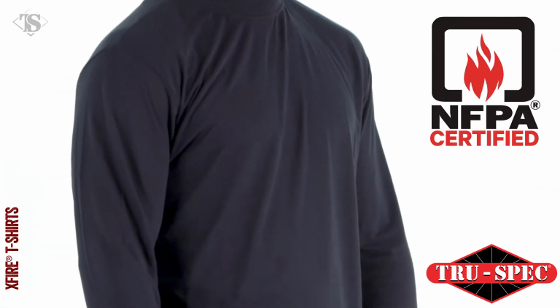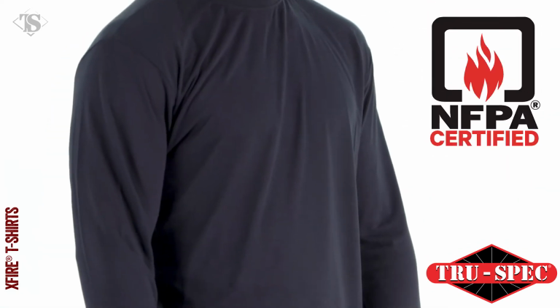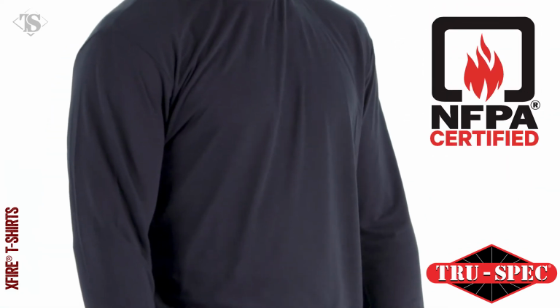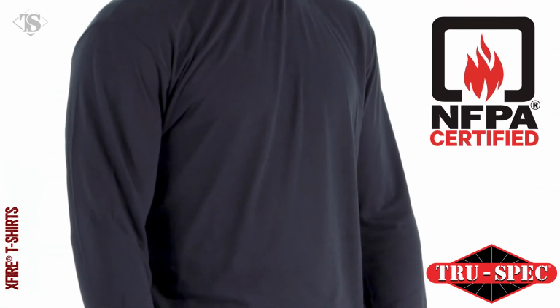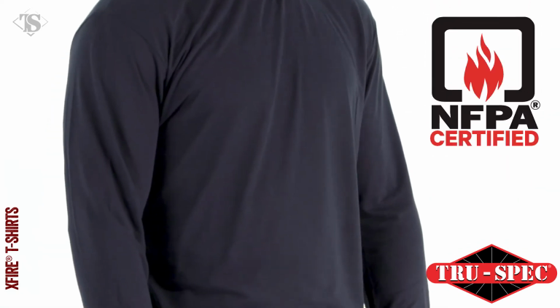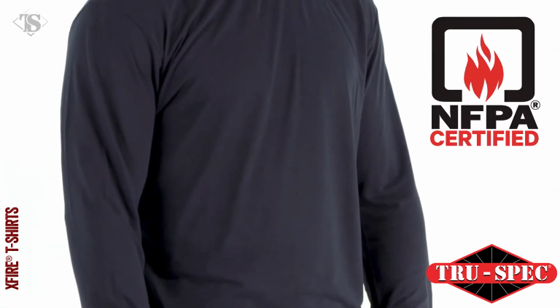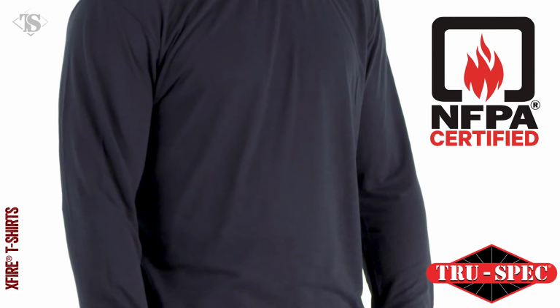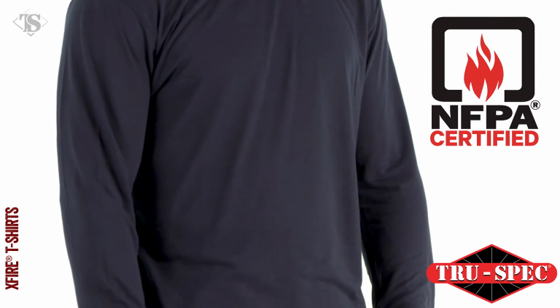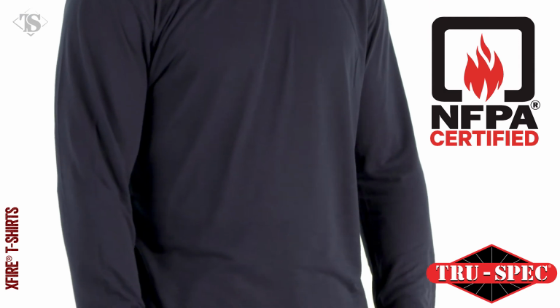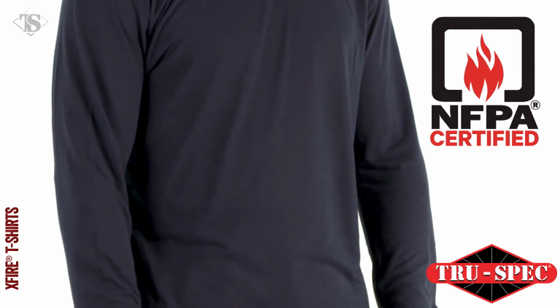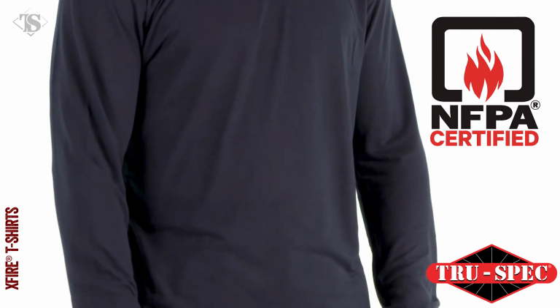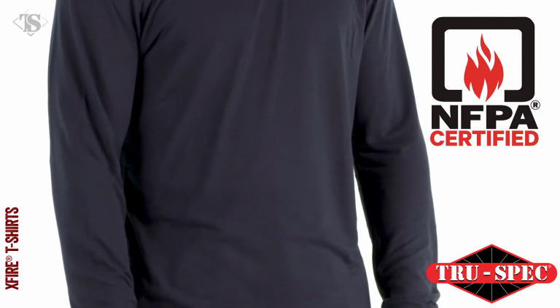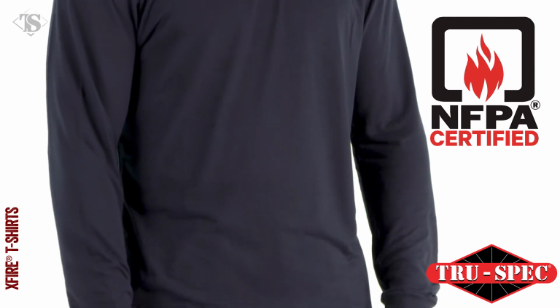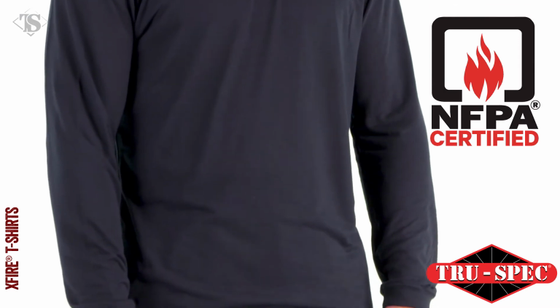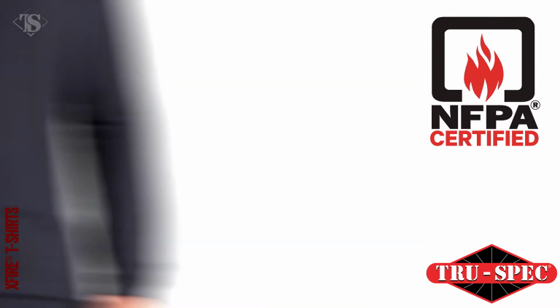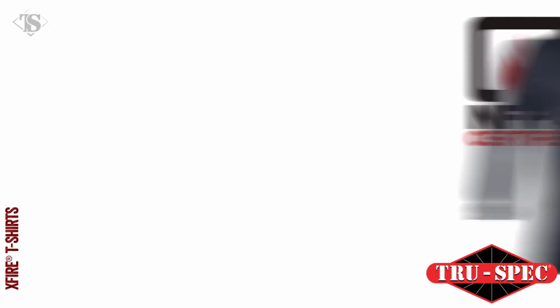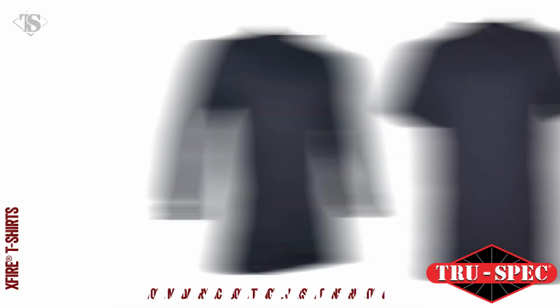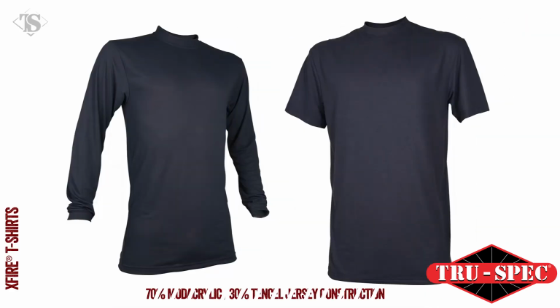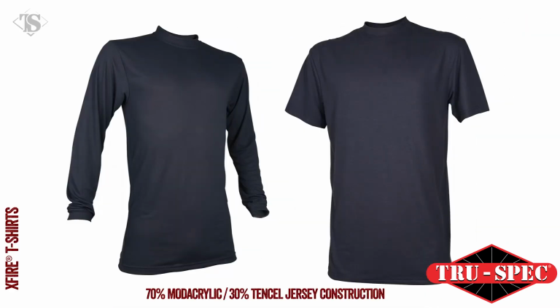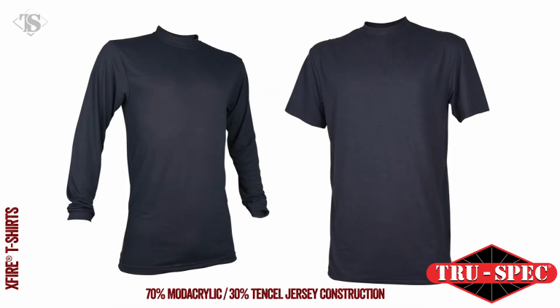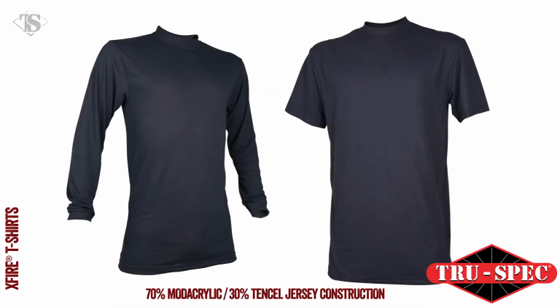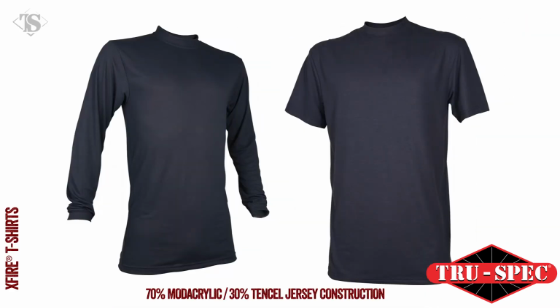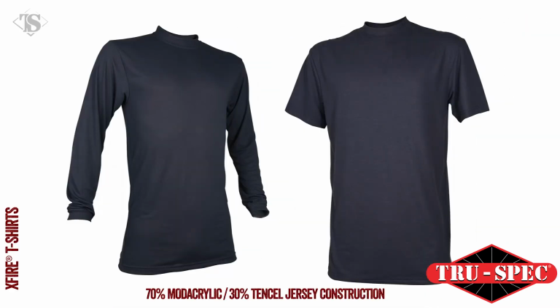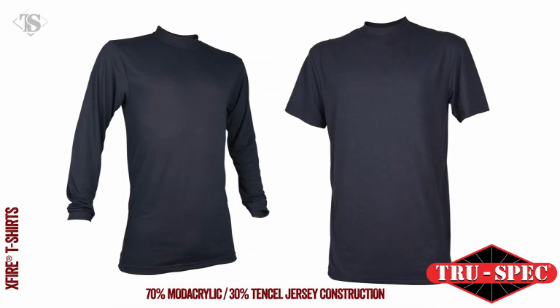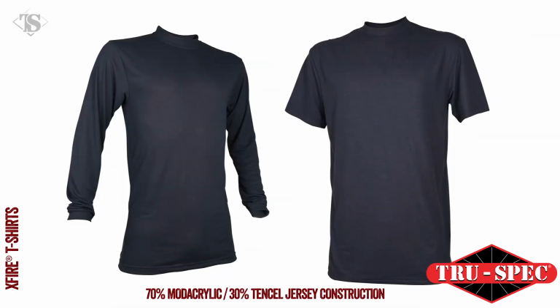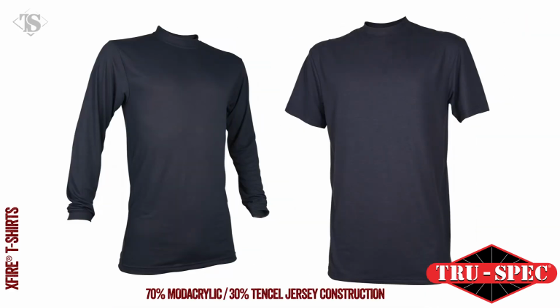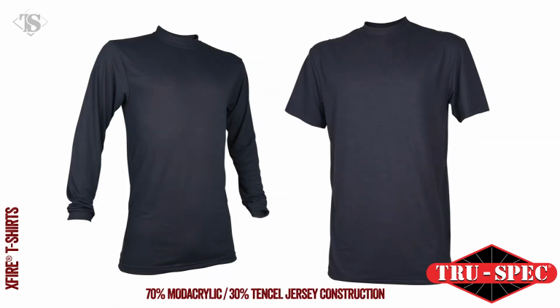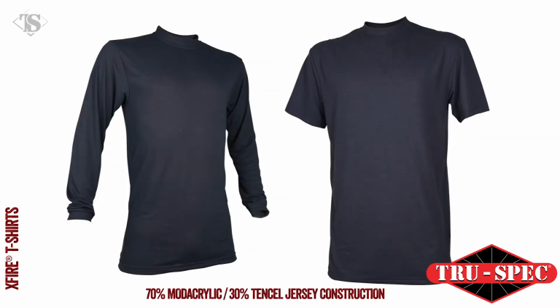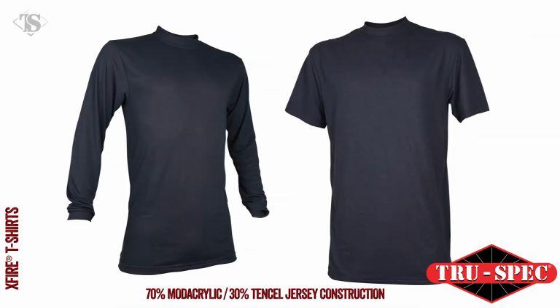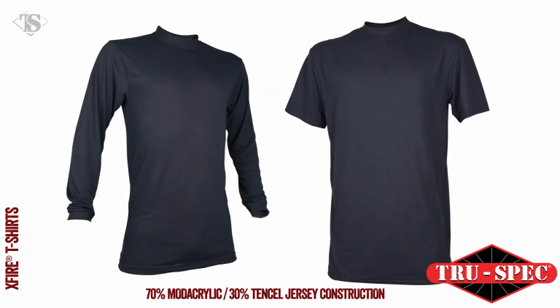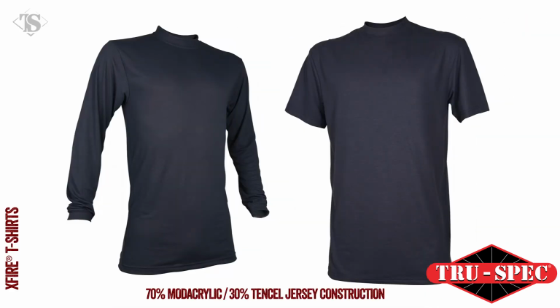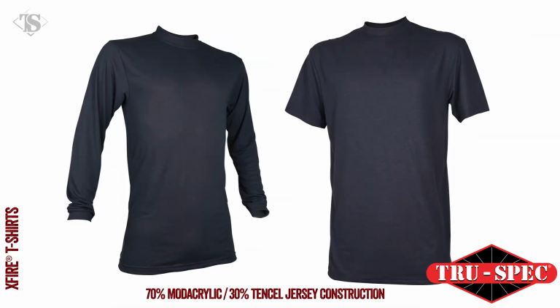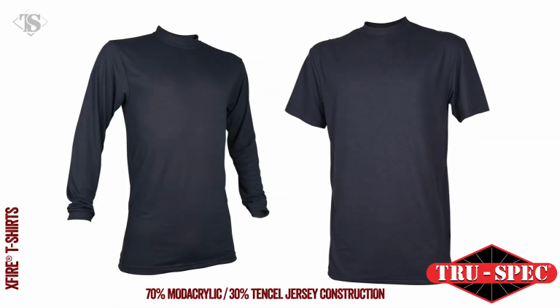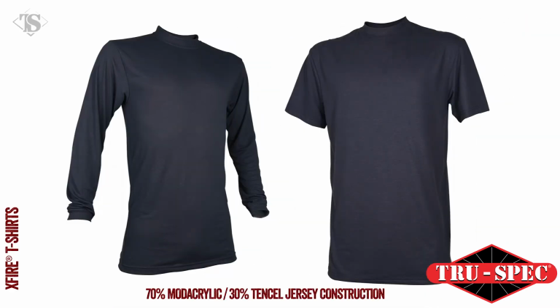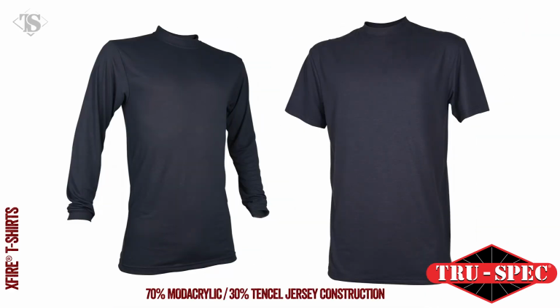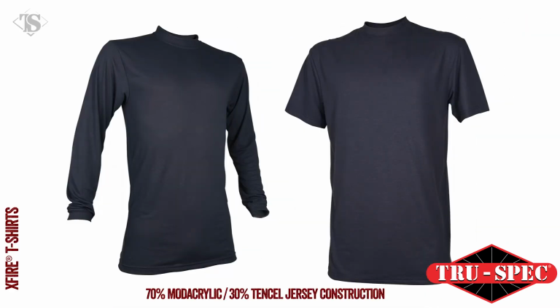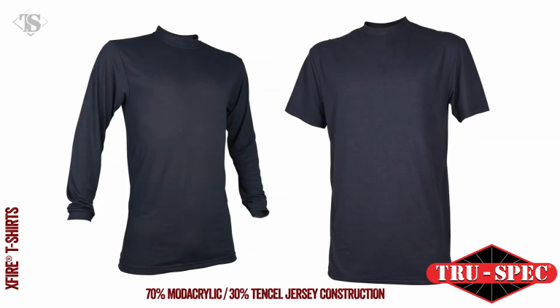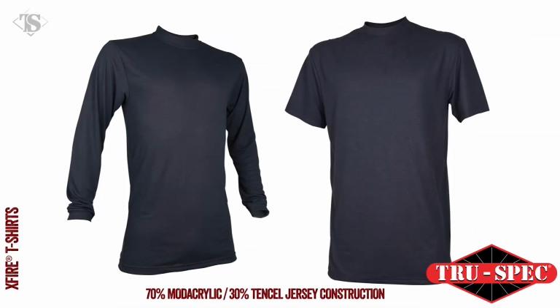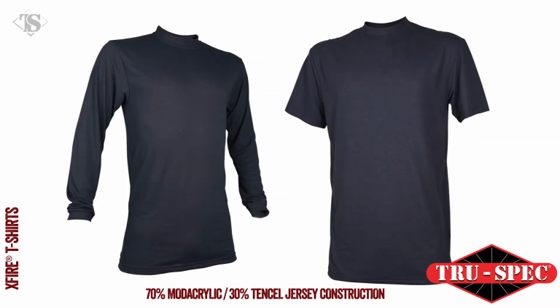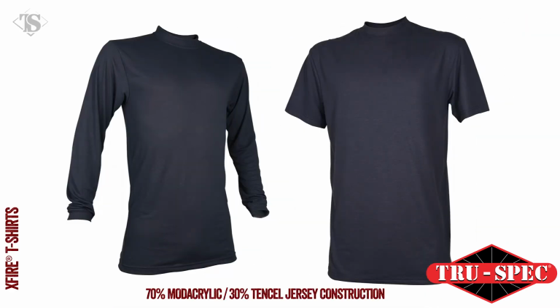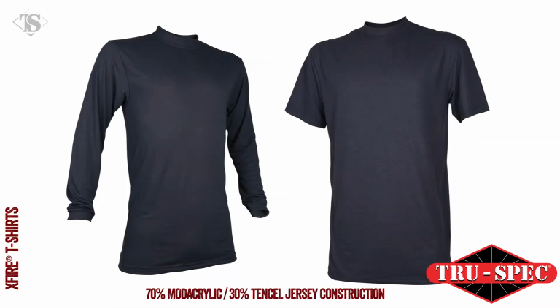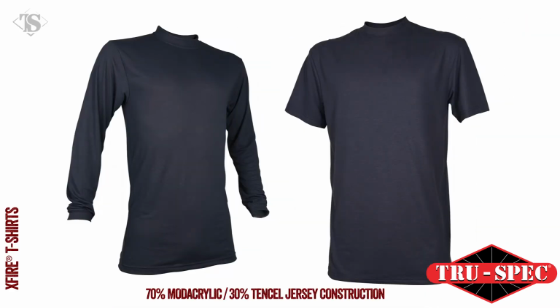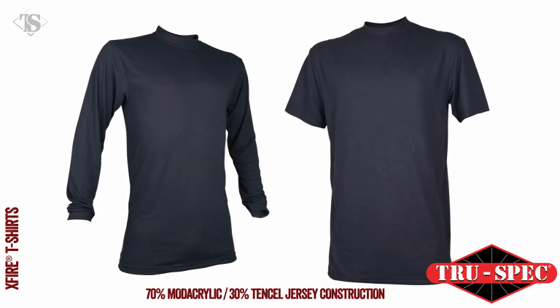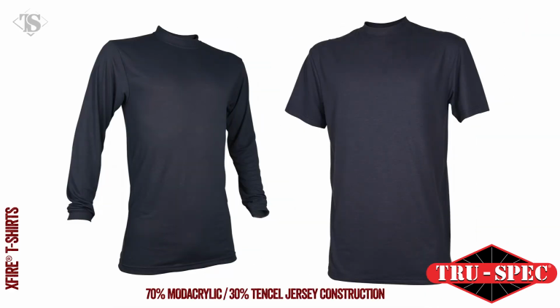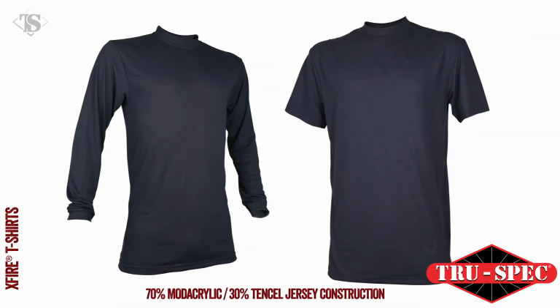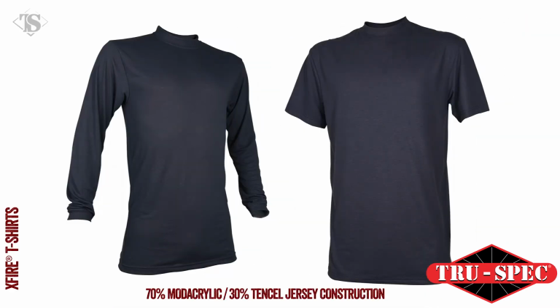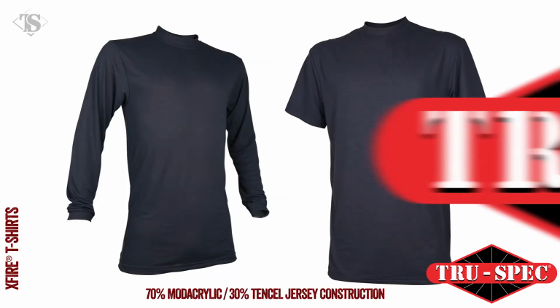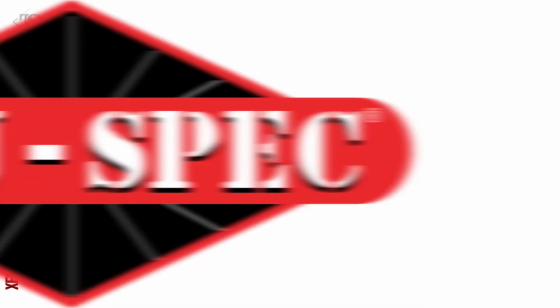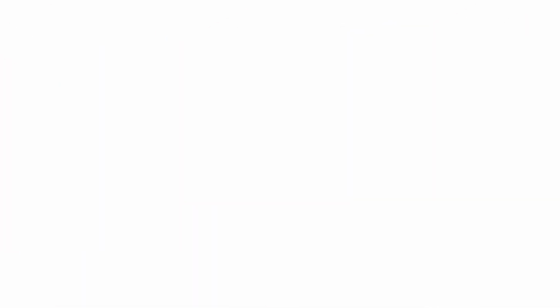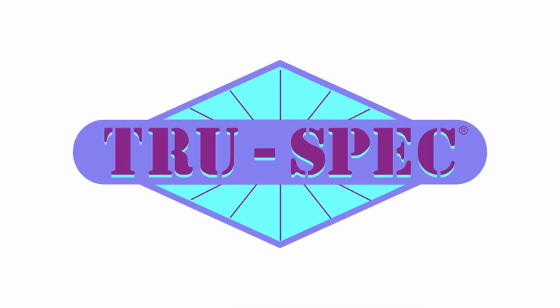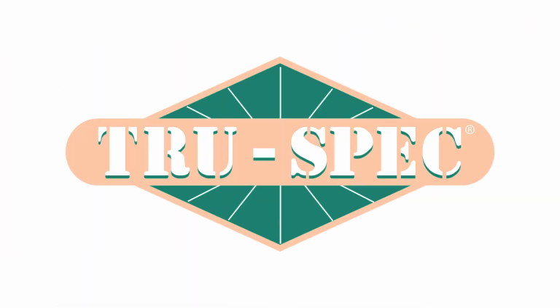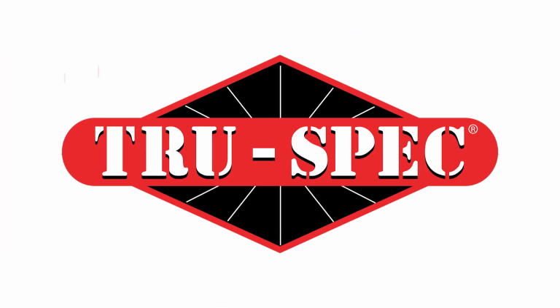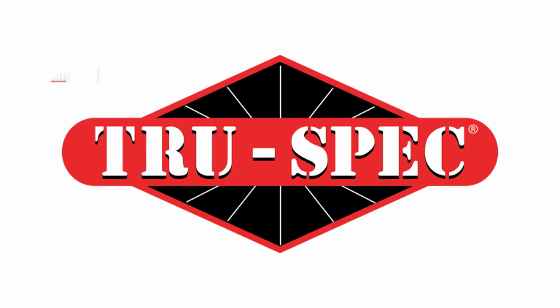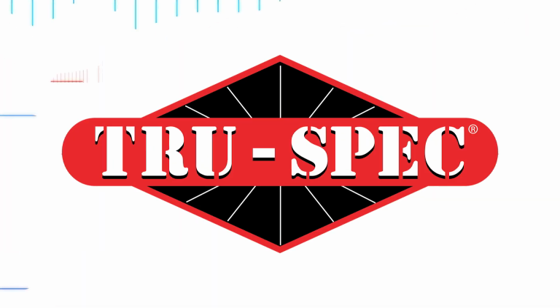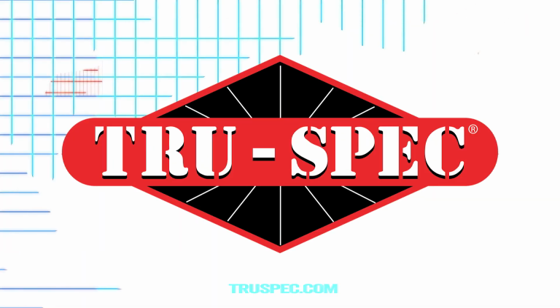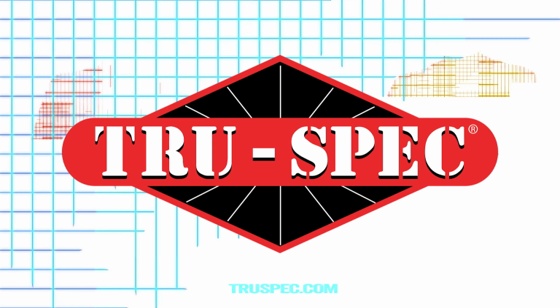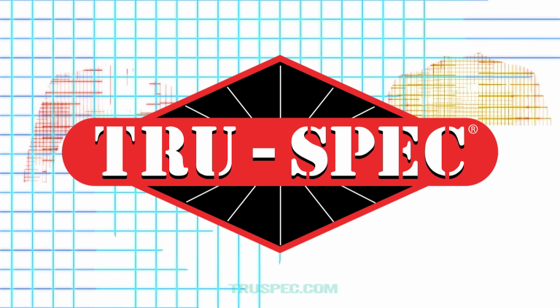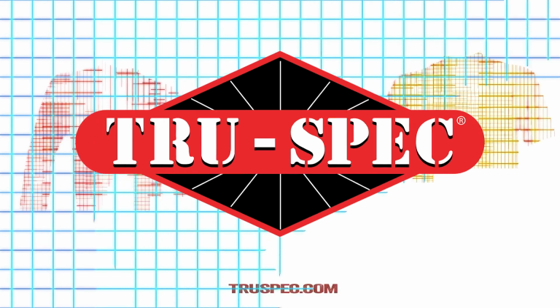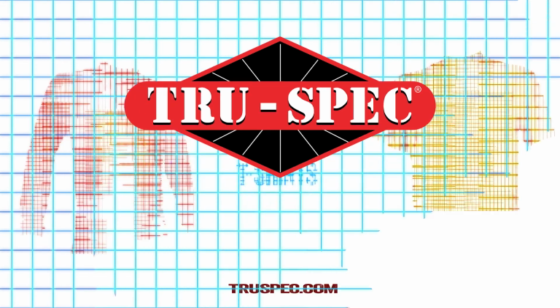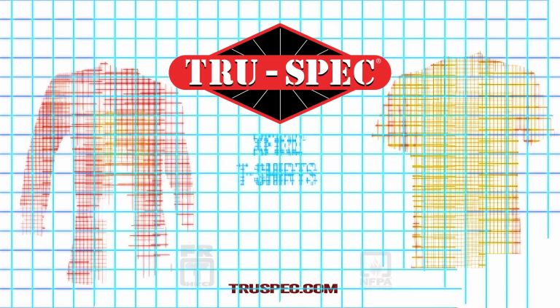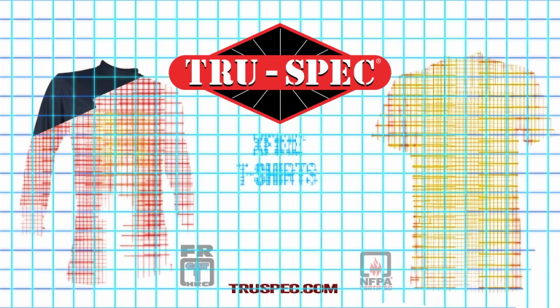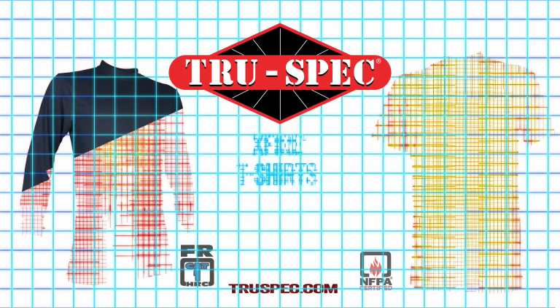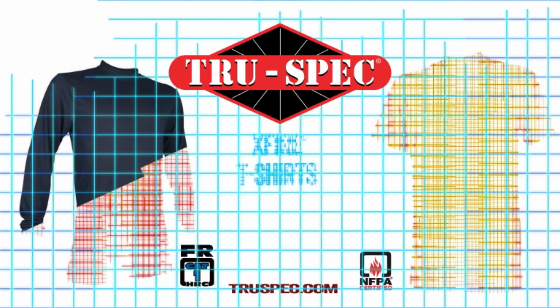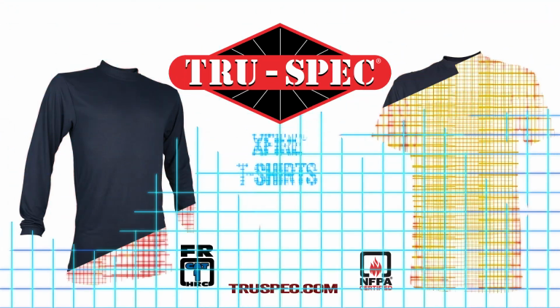TruSpec's X-Fire t-shirts are available in navy with long or short sleeves. TruSpec, for the true professional.